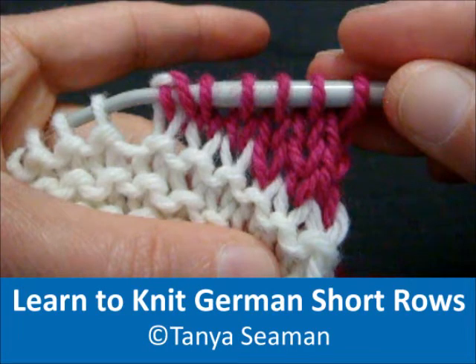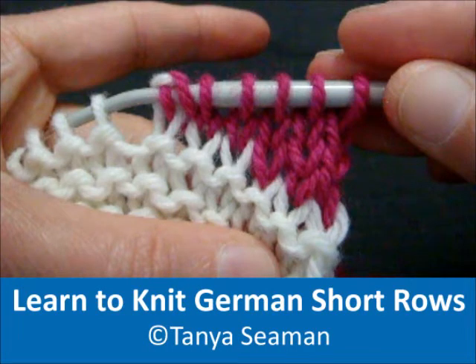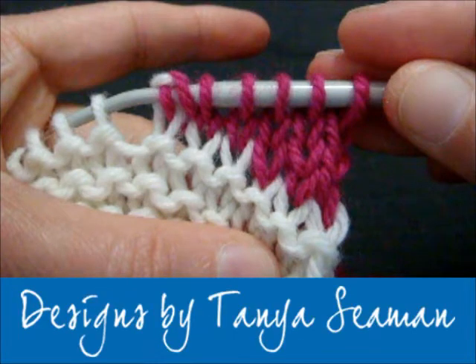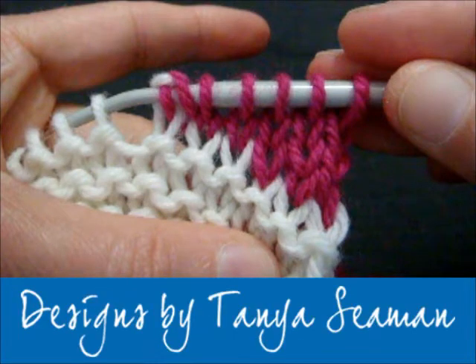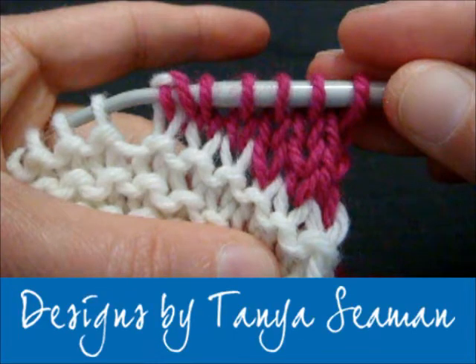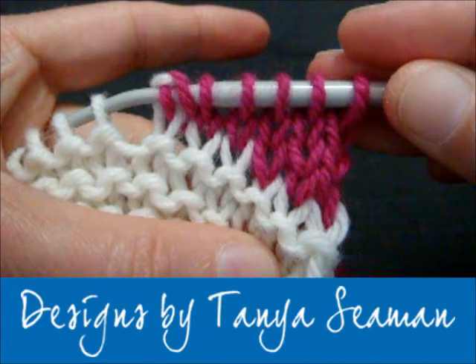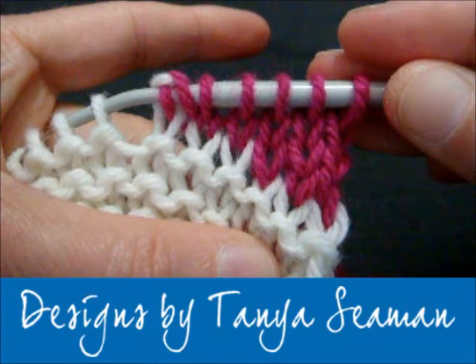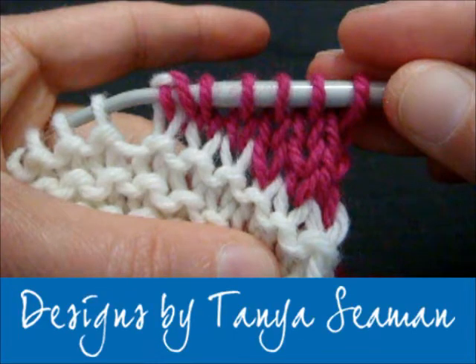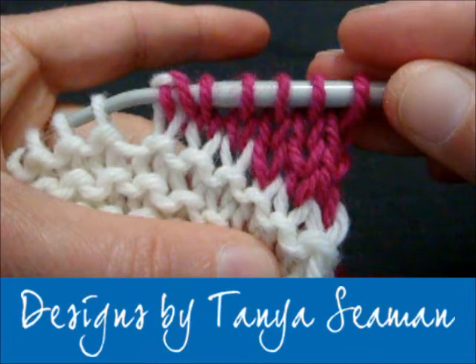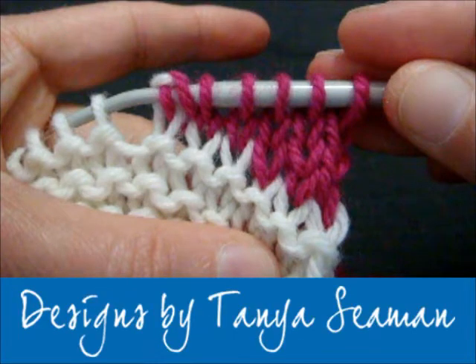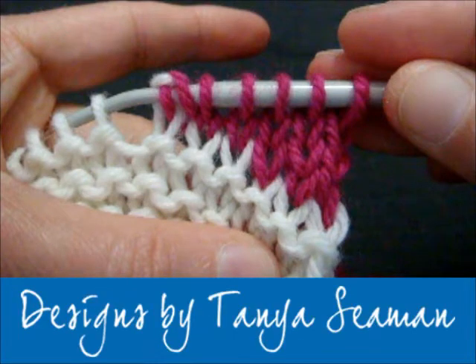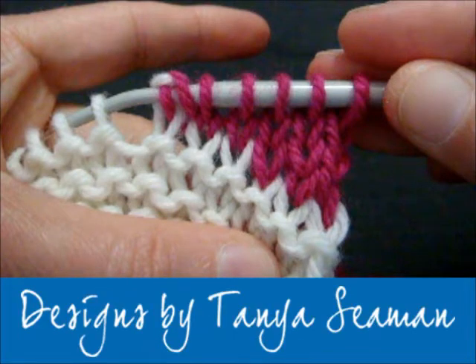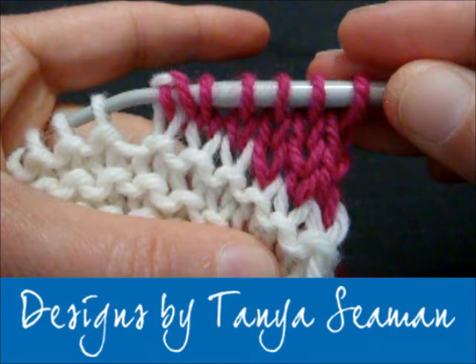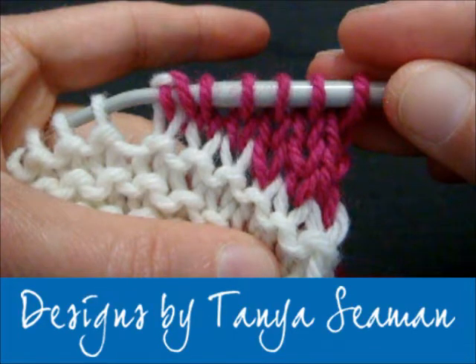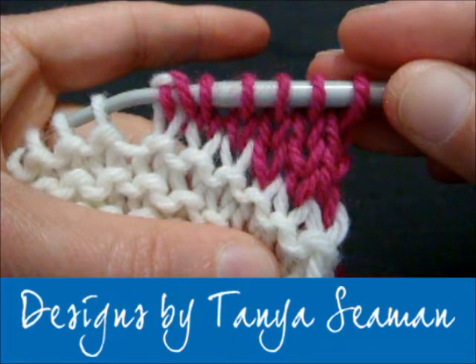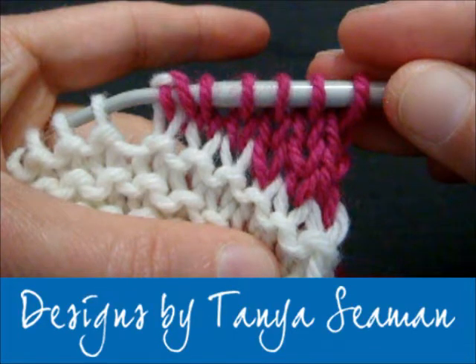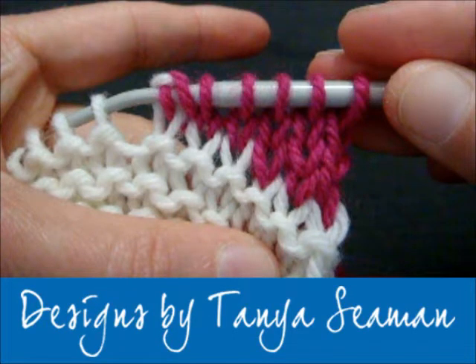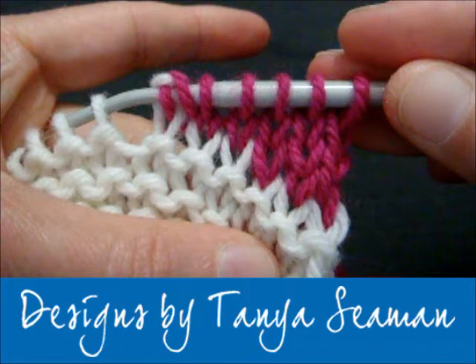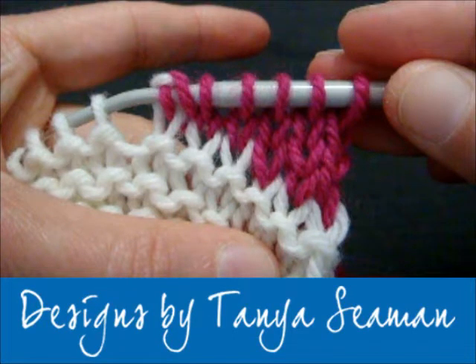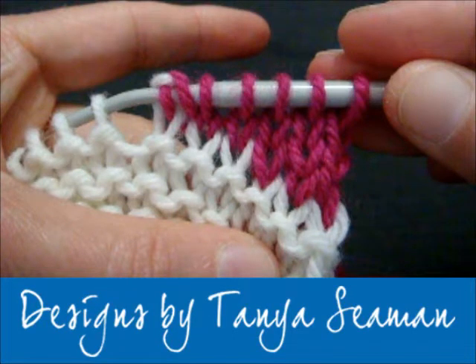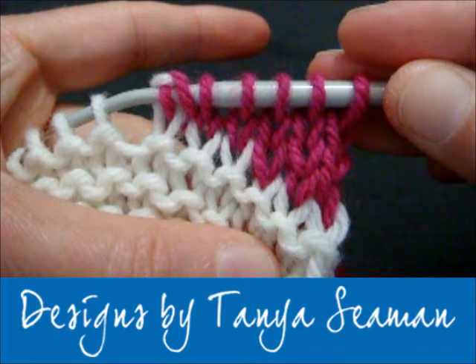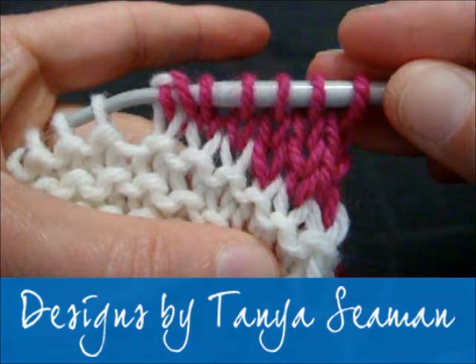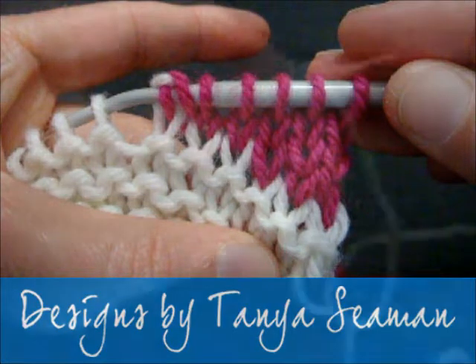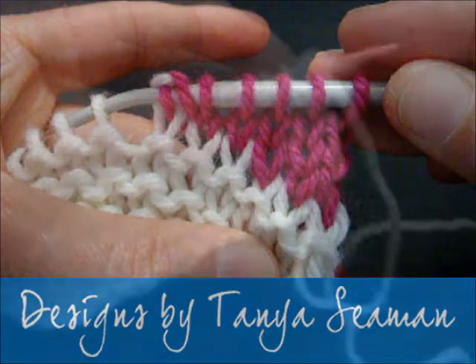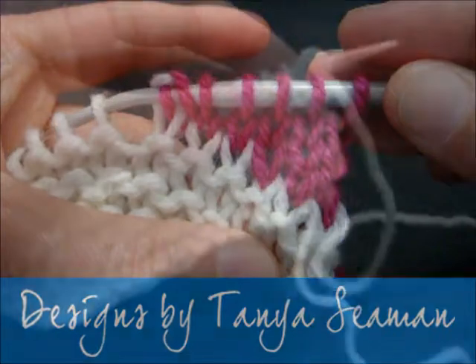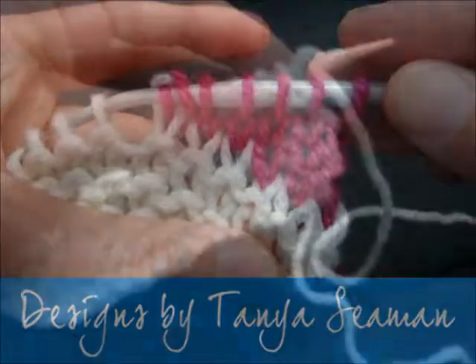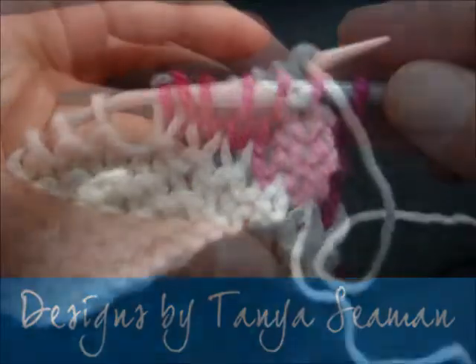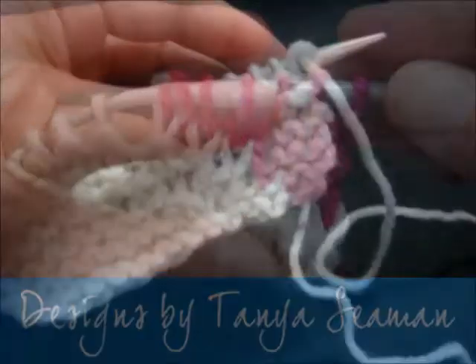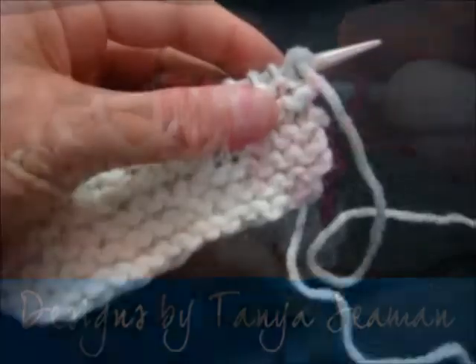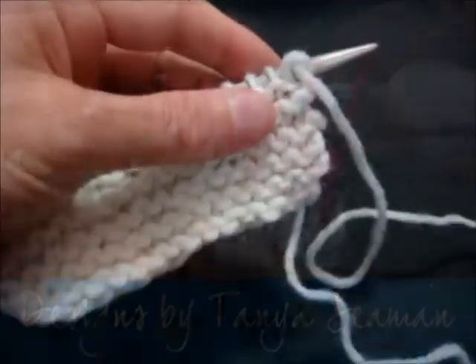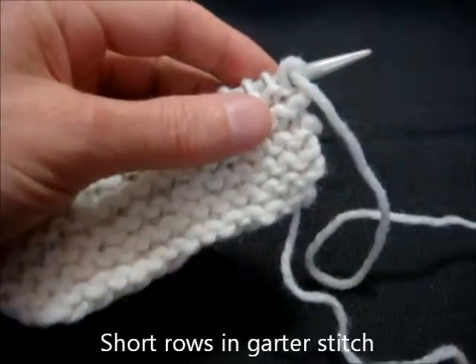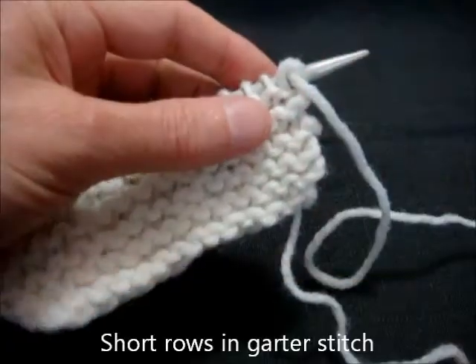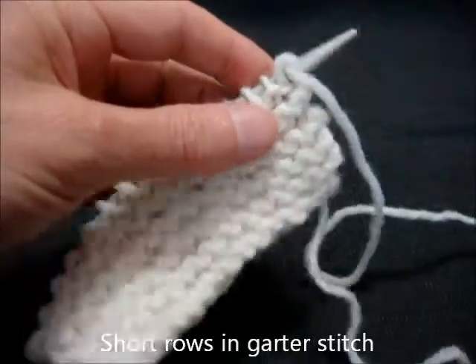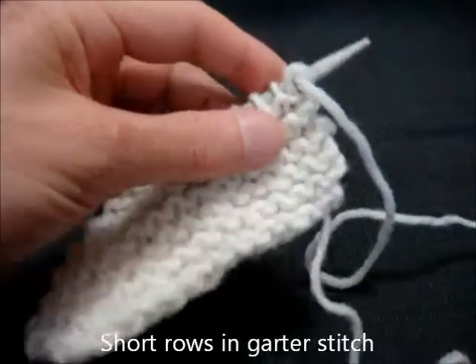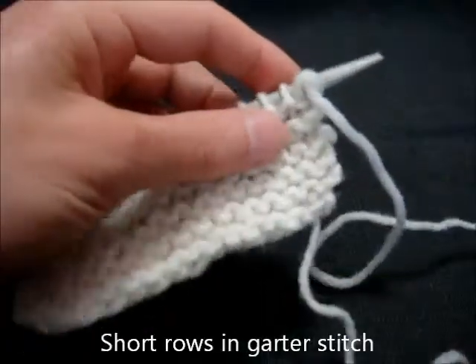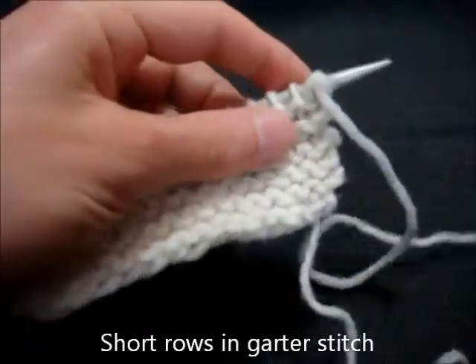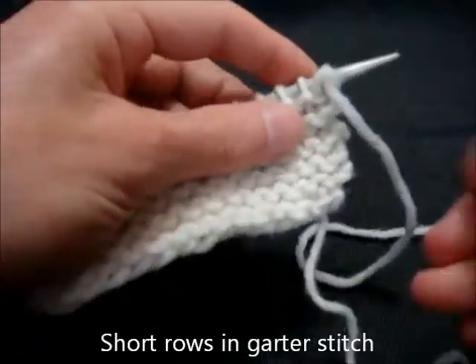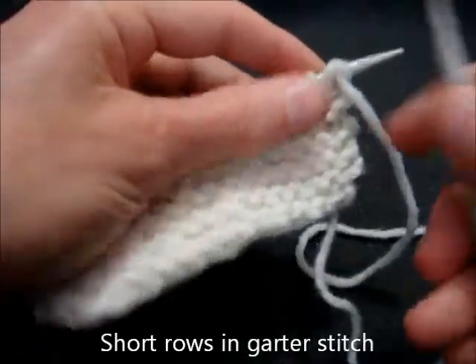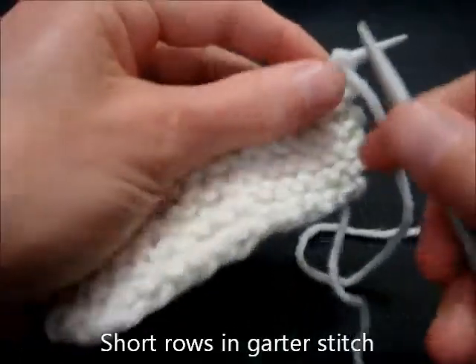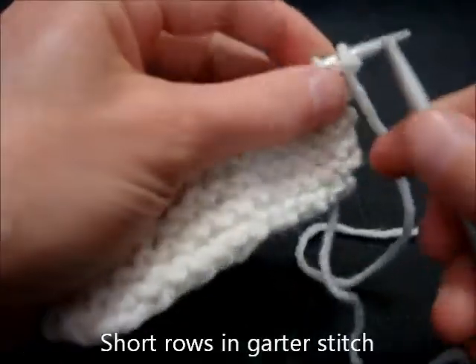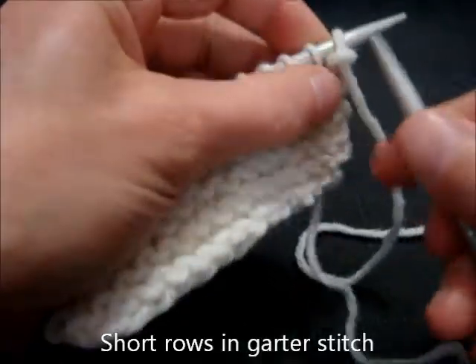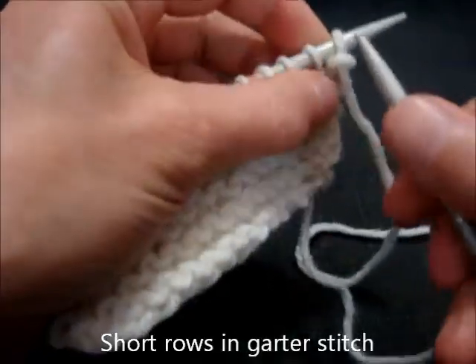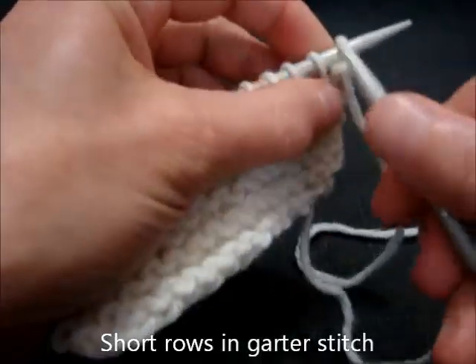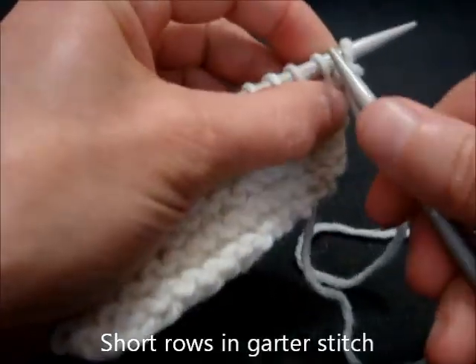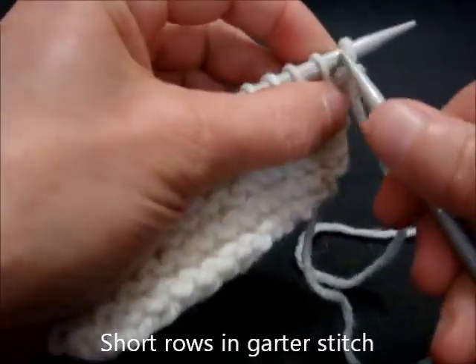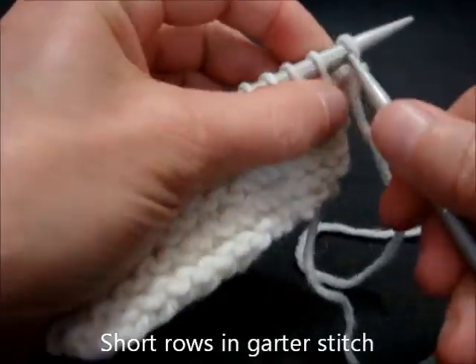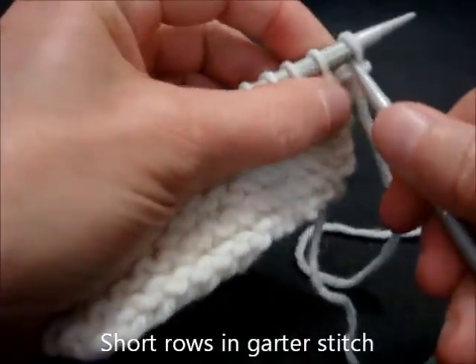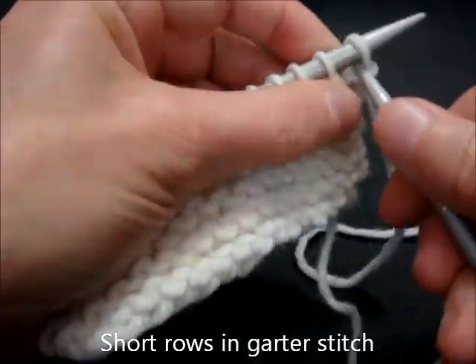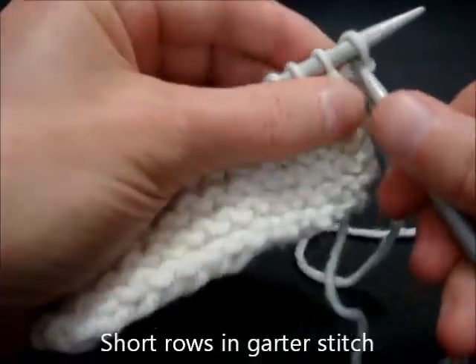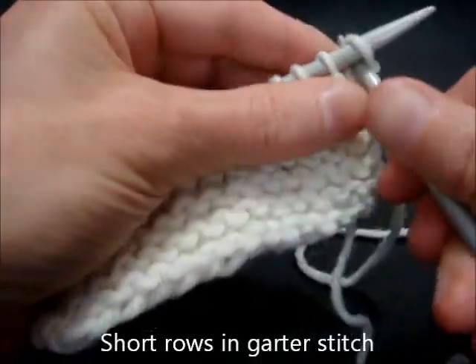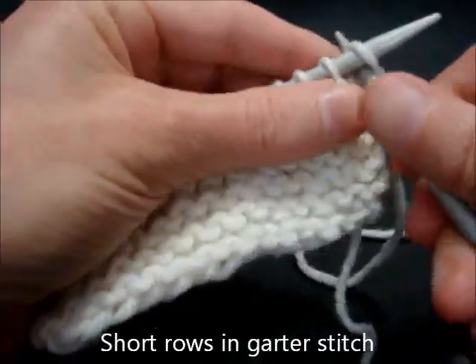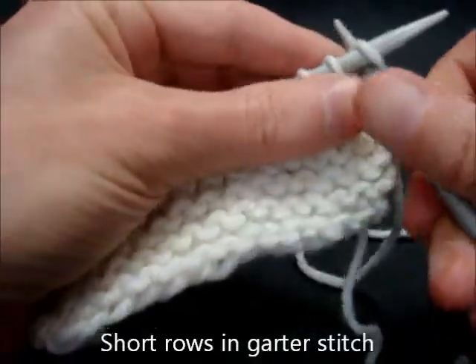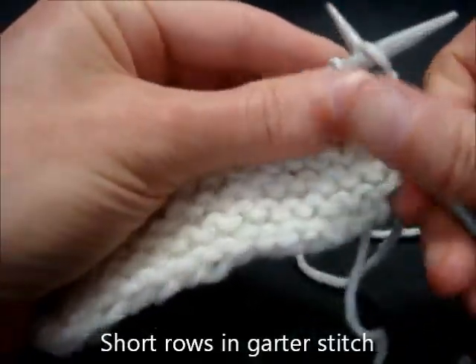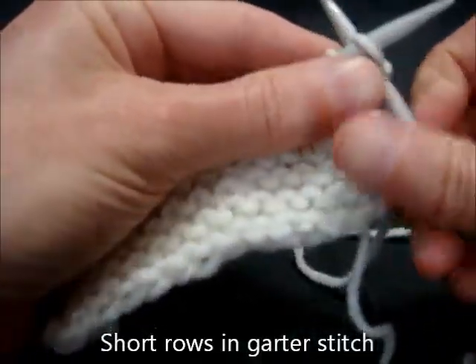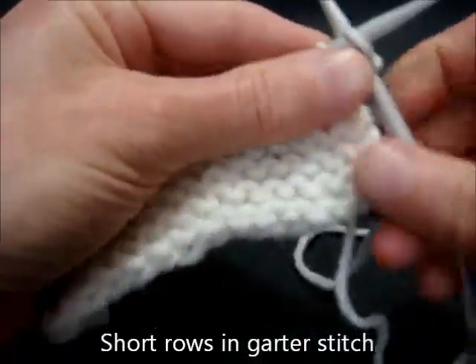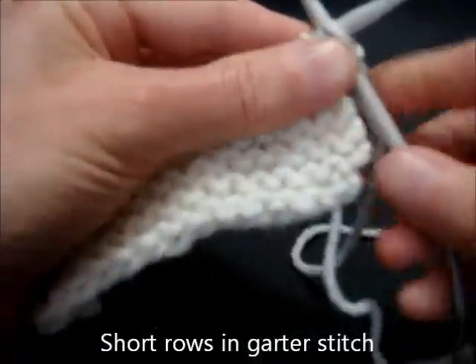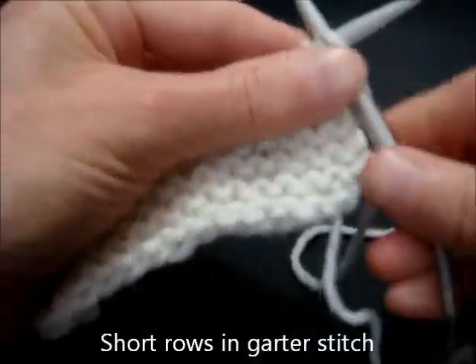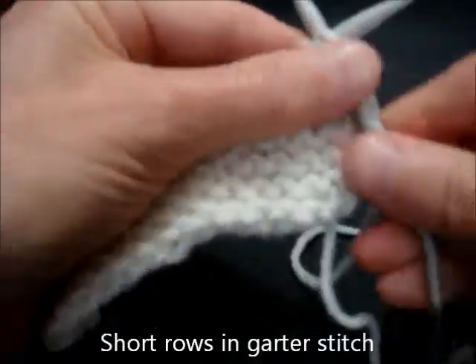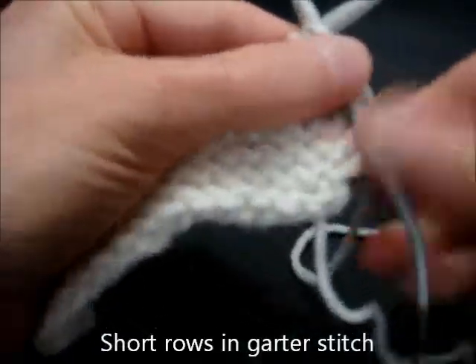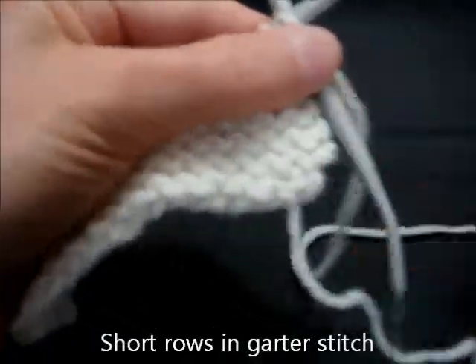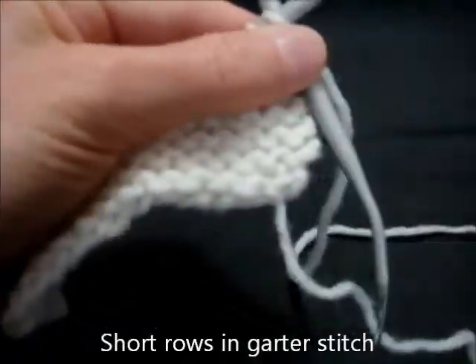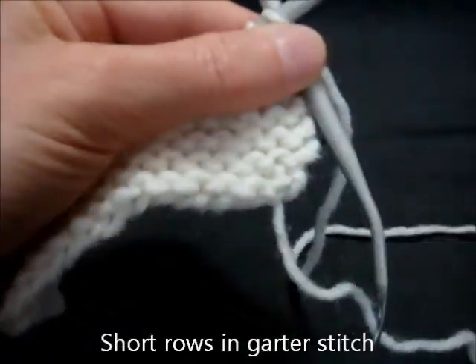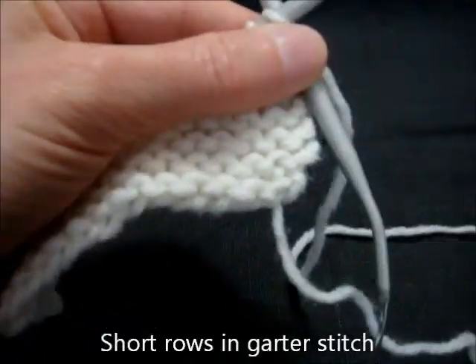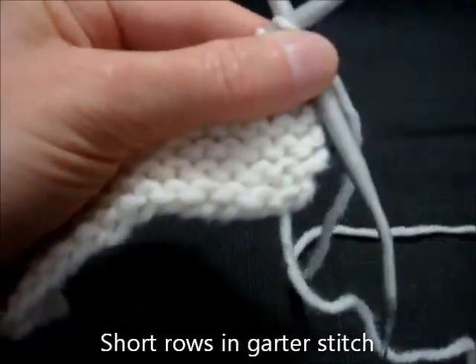I'm going to teach you how to knit the German short rows. We're going to start with garter stitch.